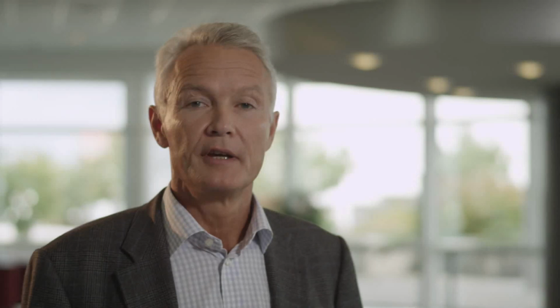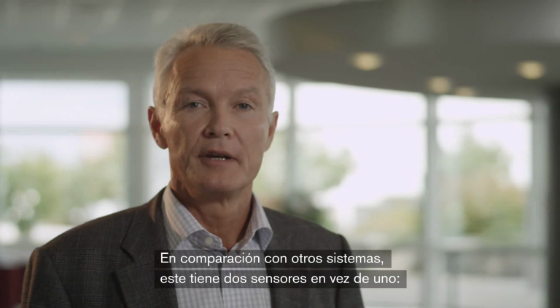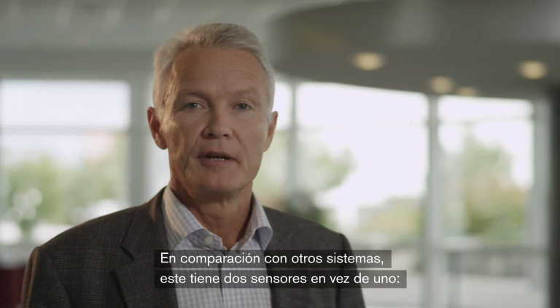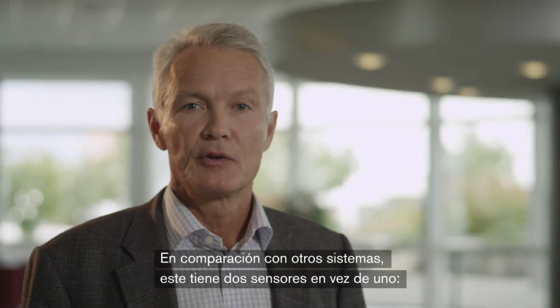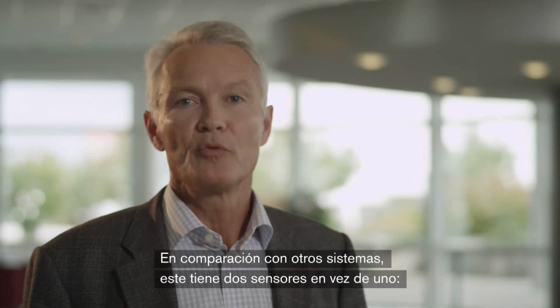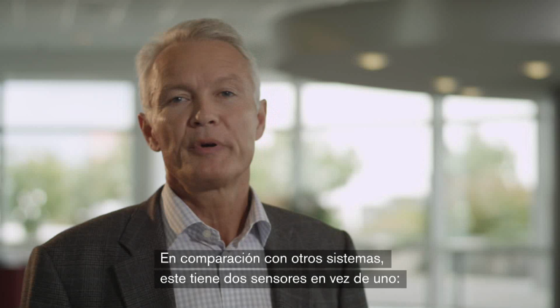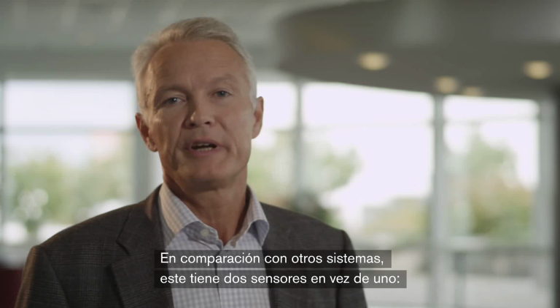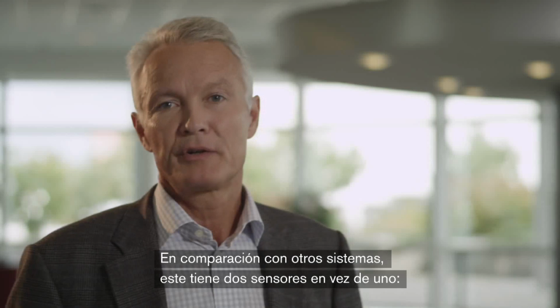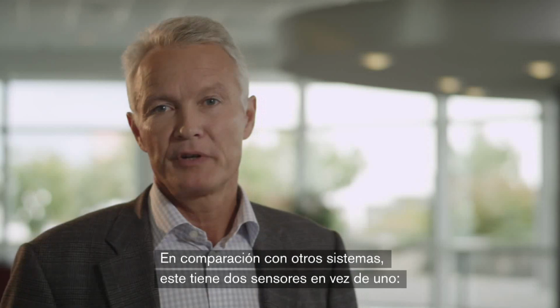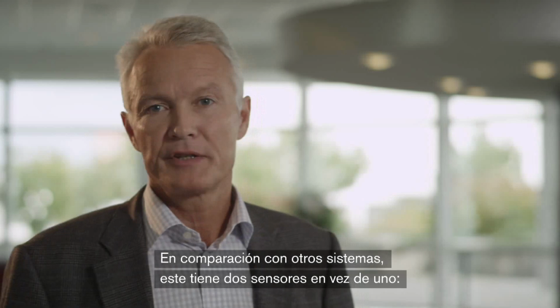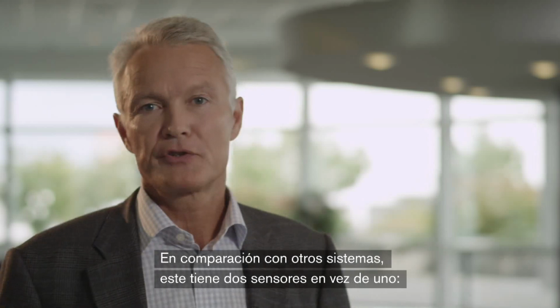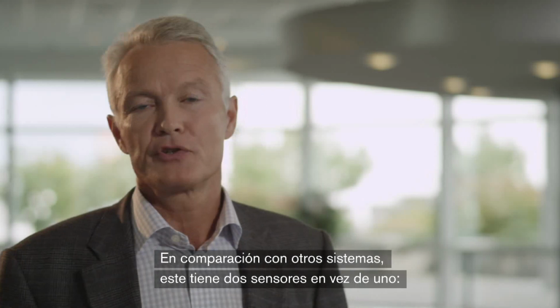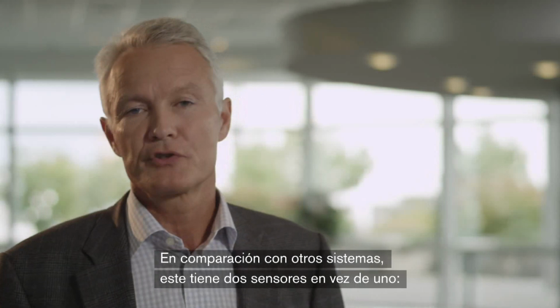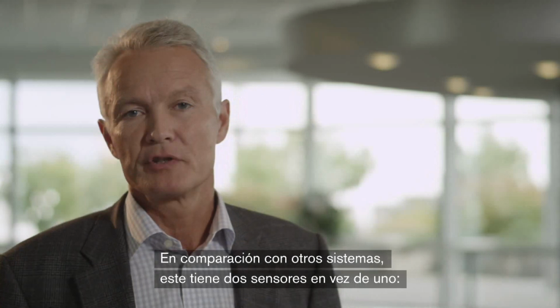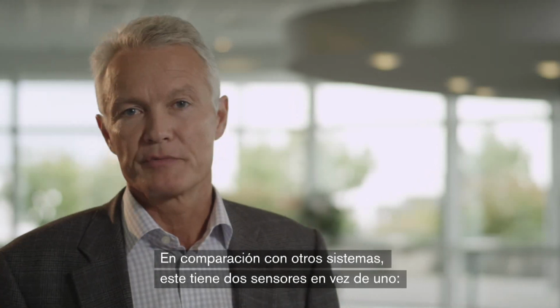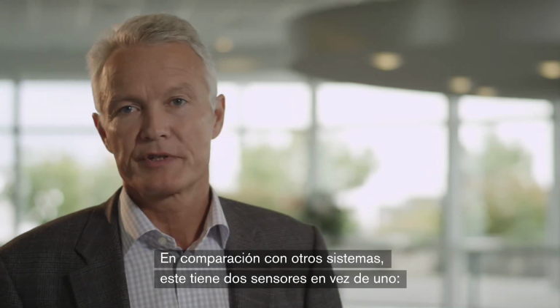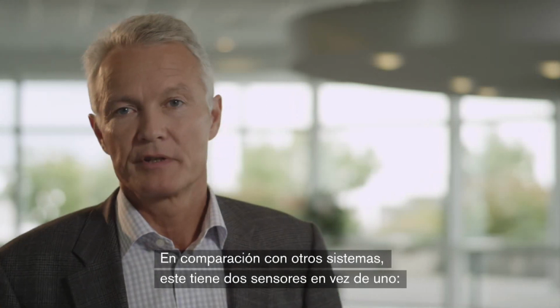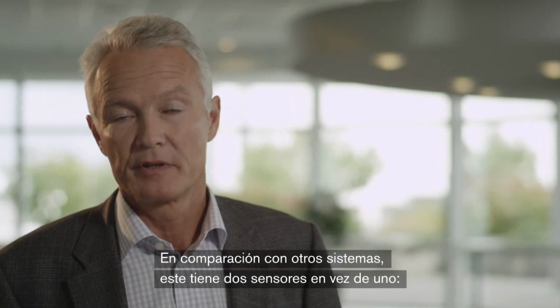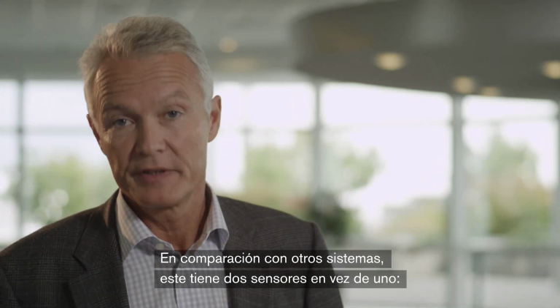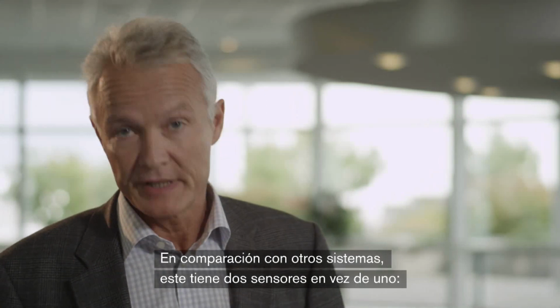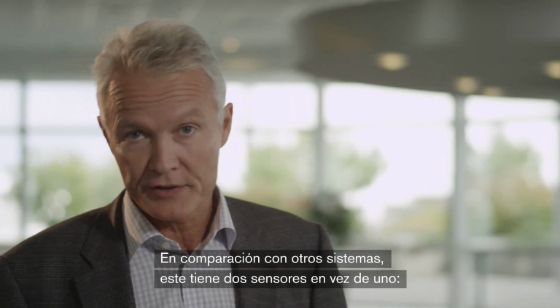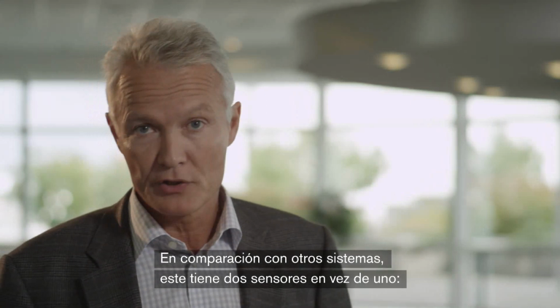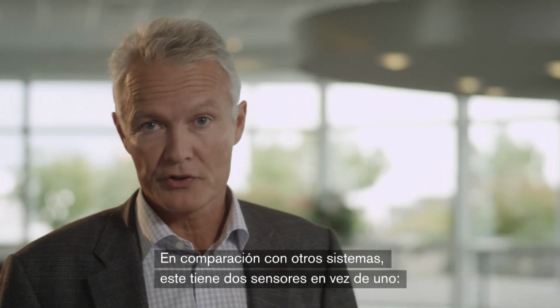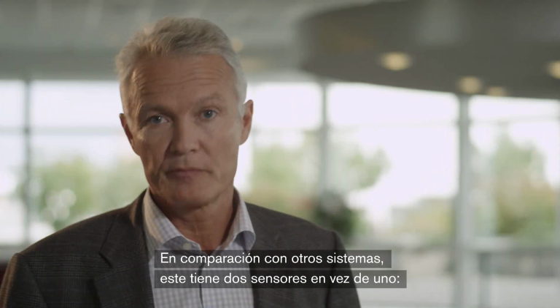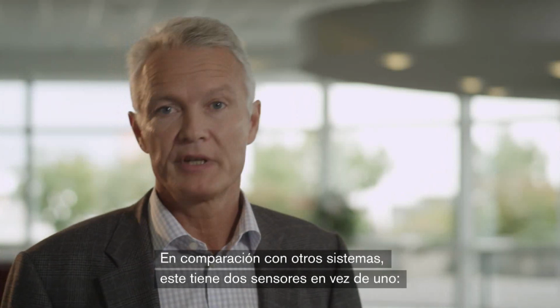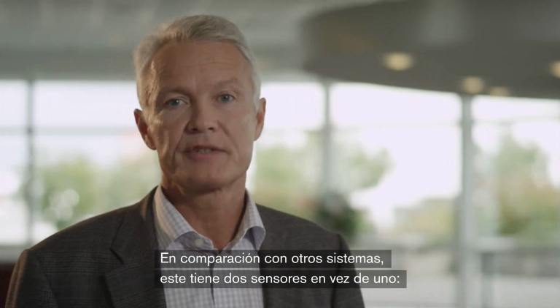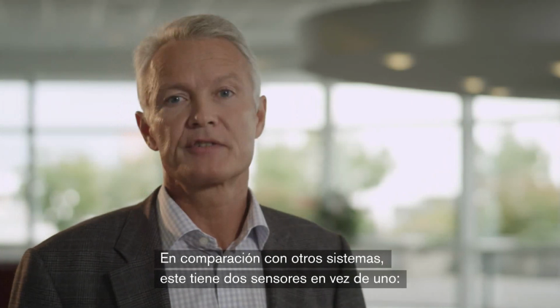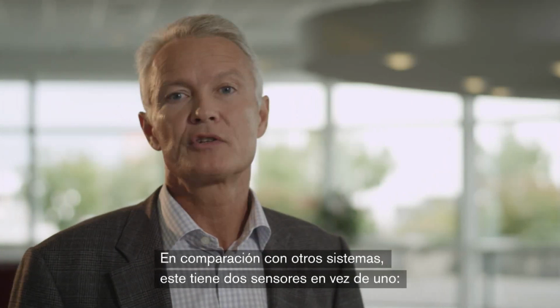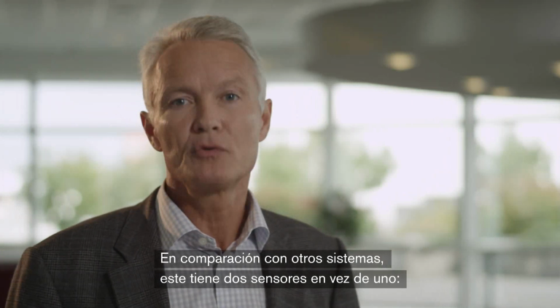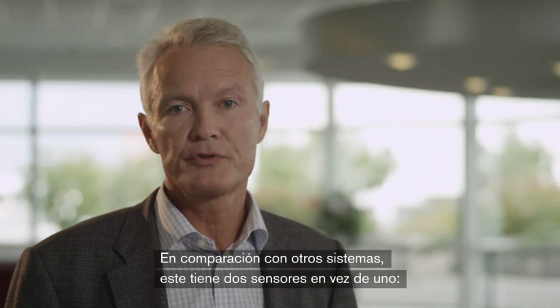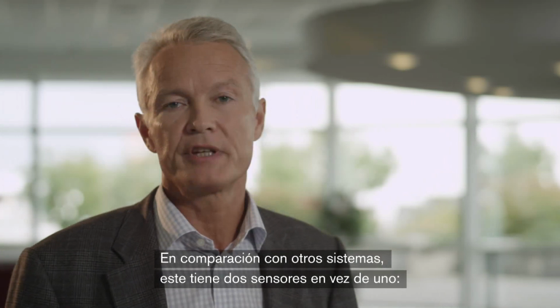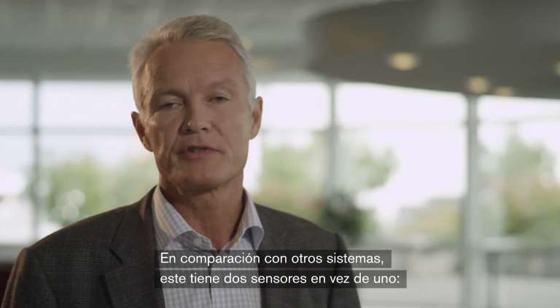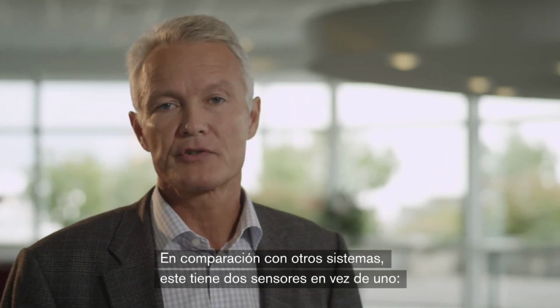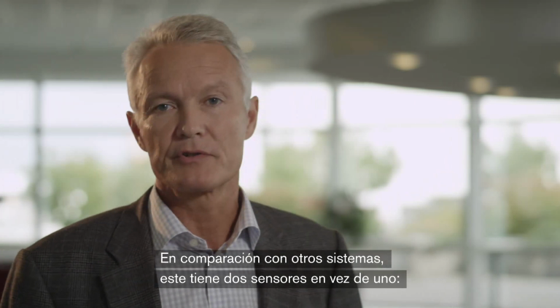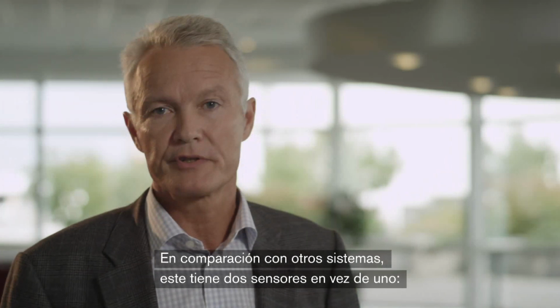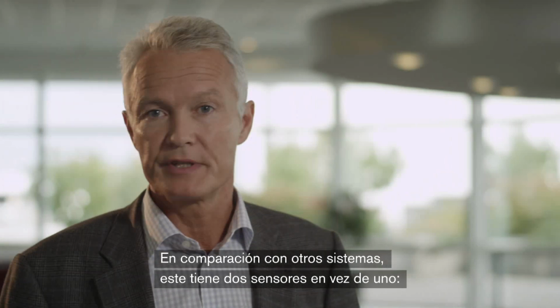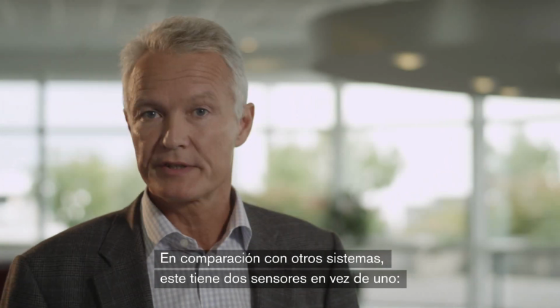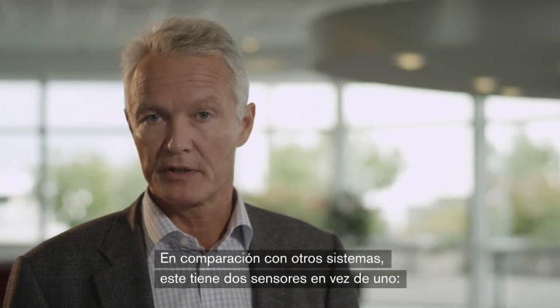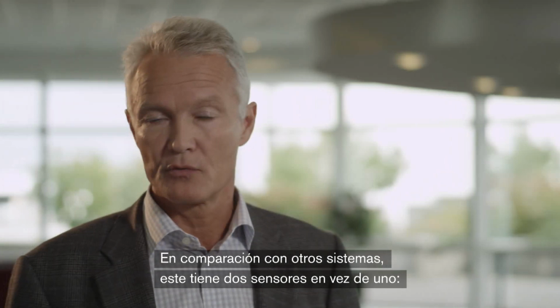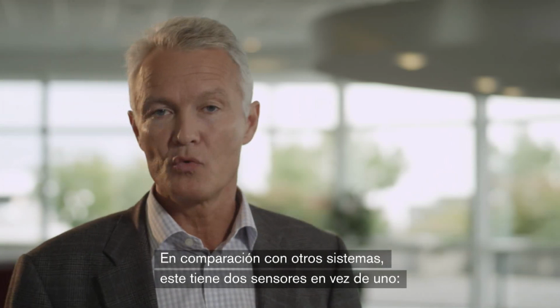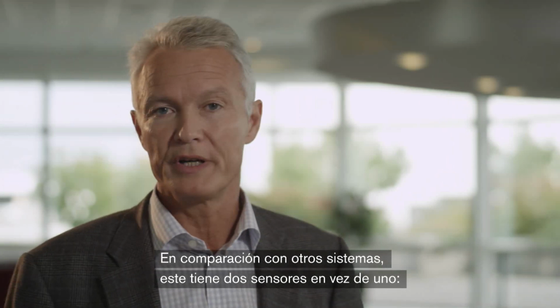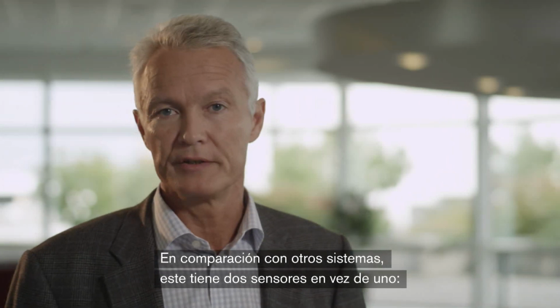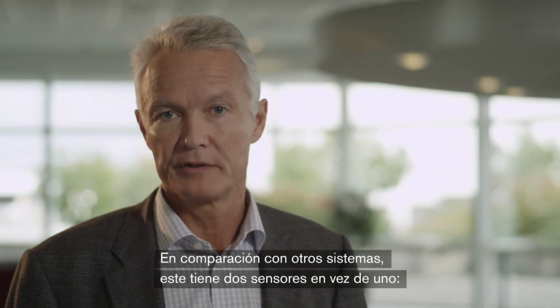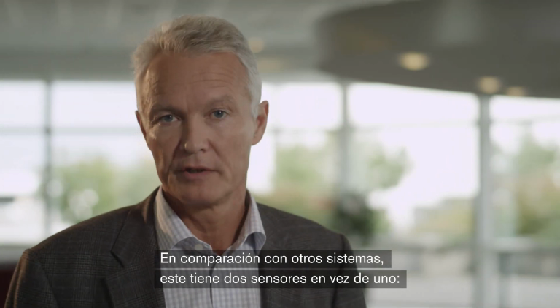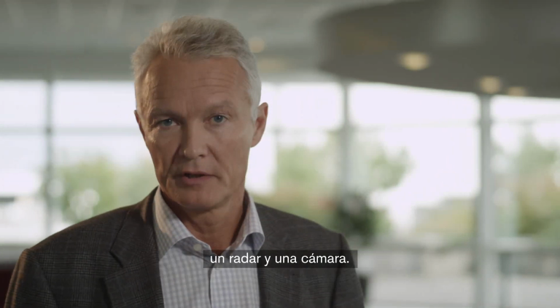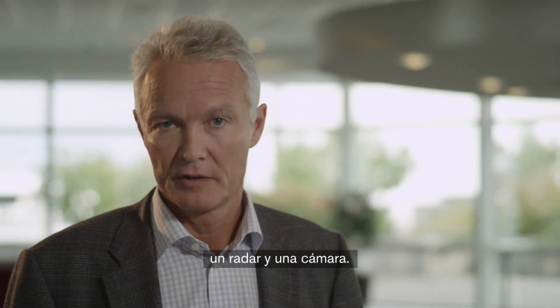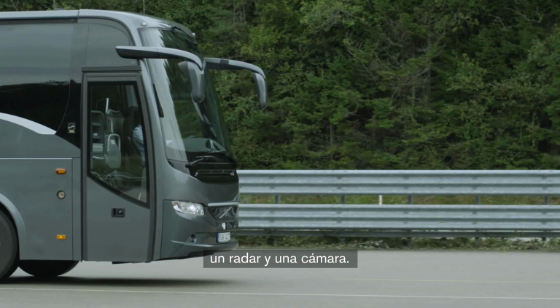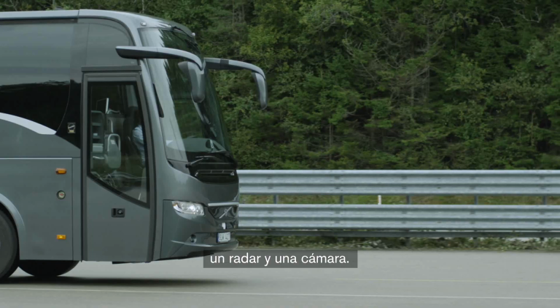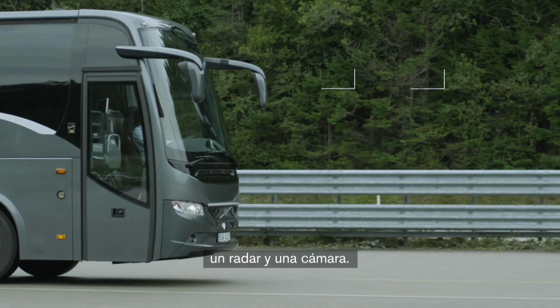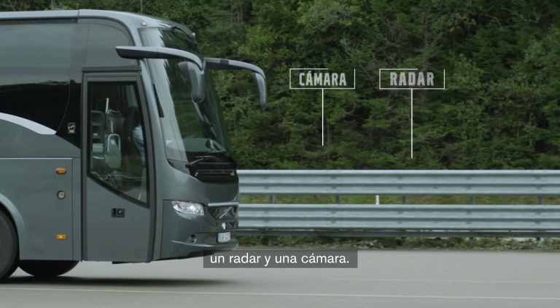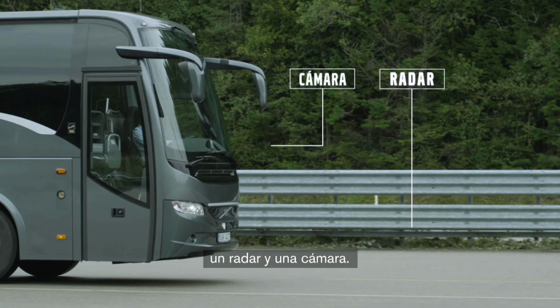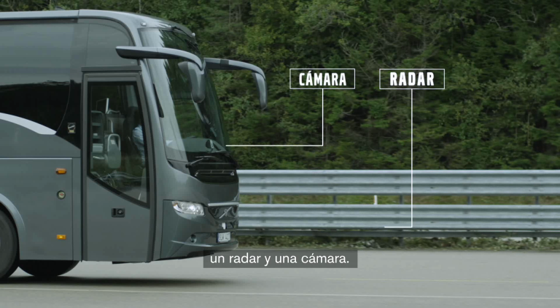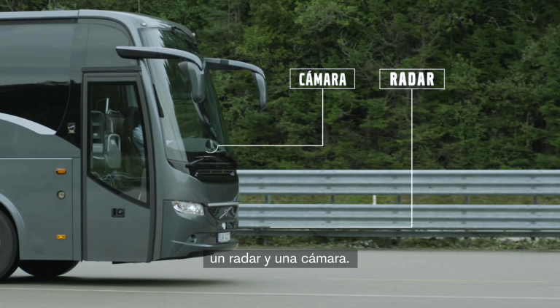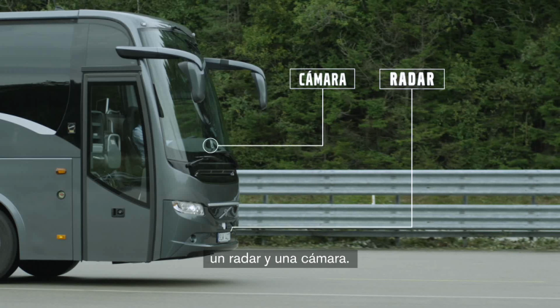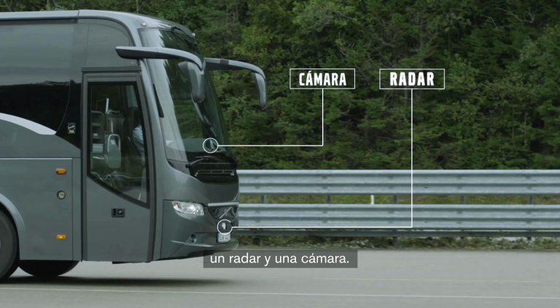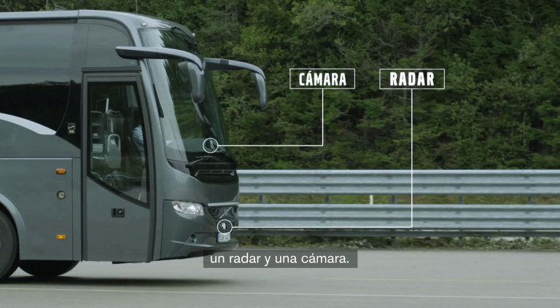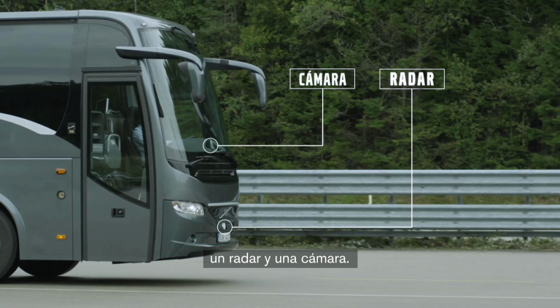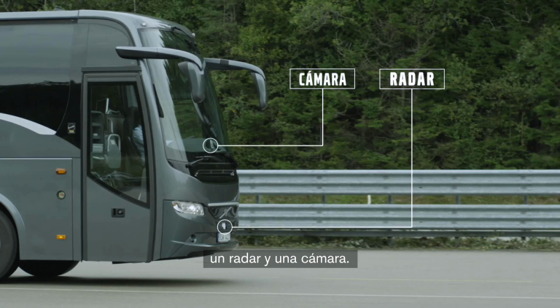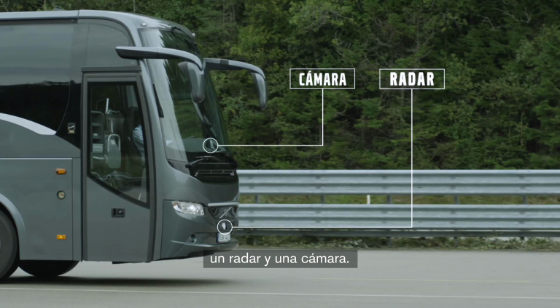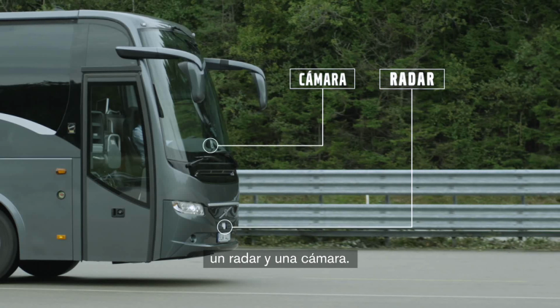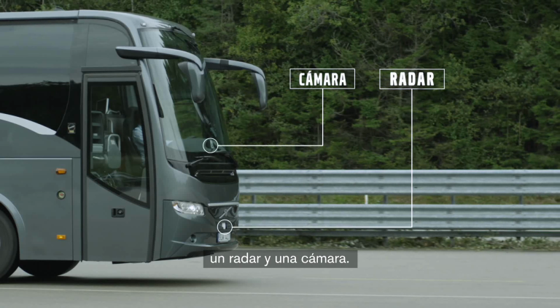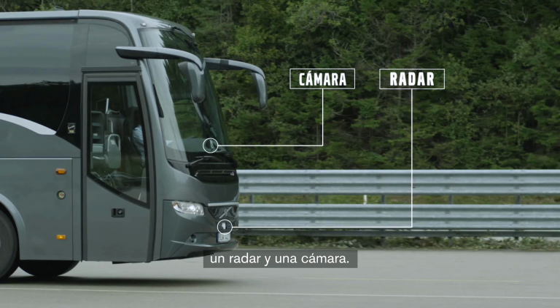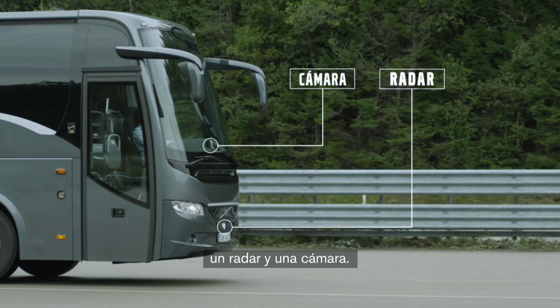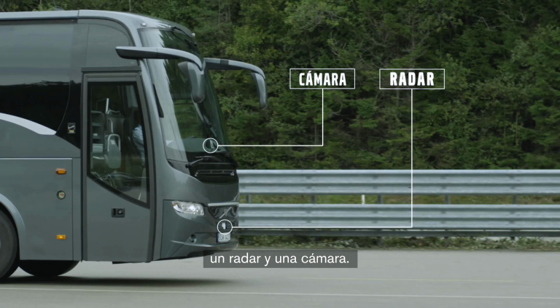Compared to other systems, this system has two sensors instead of one, both a radar and a camera.